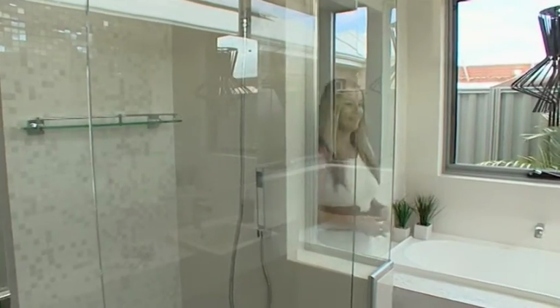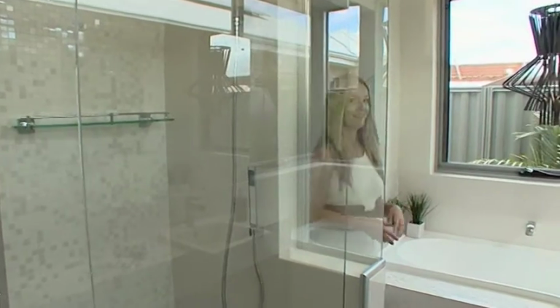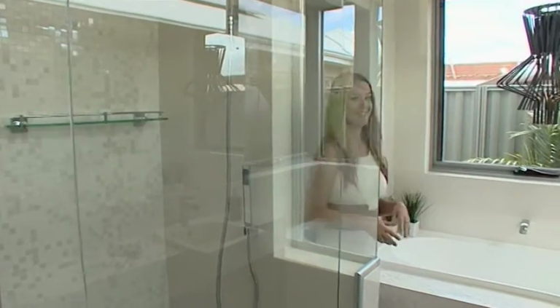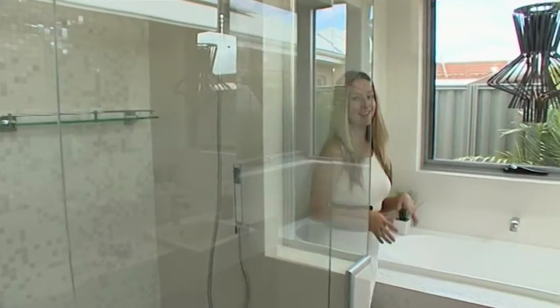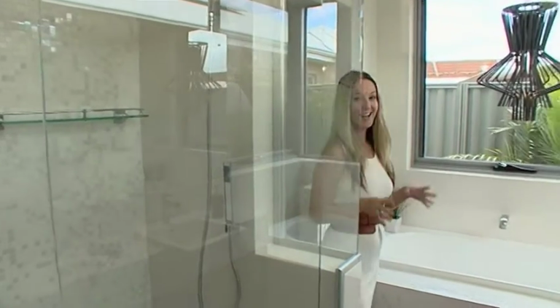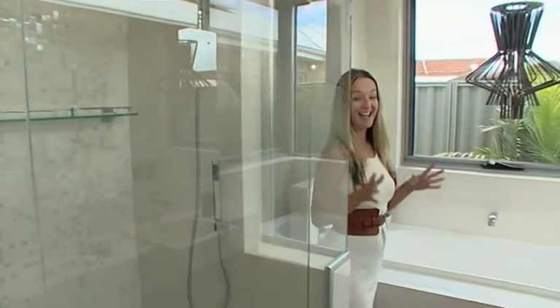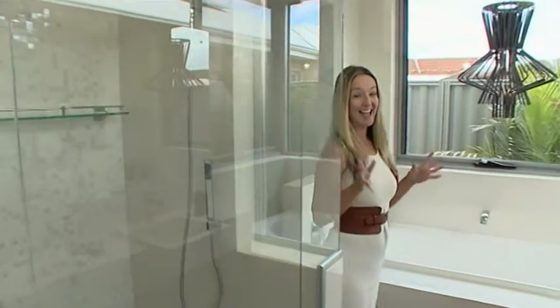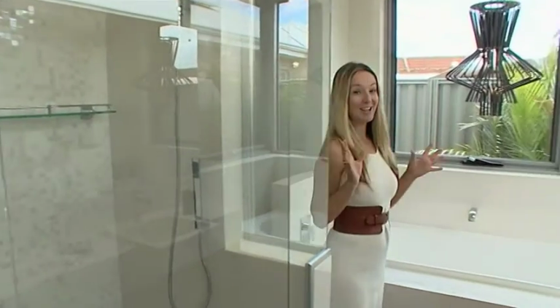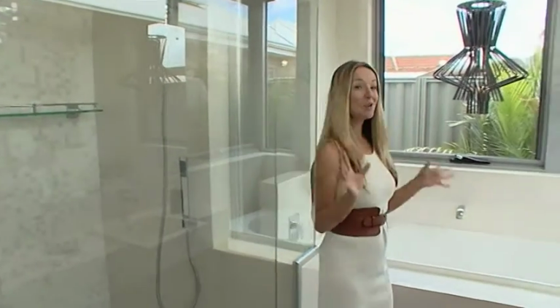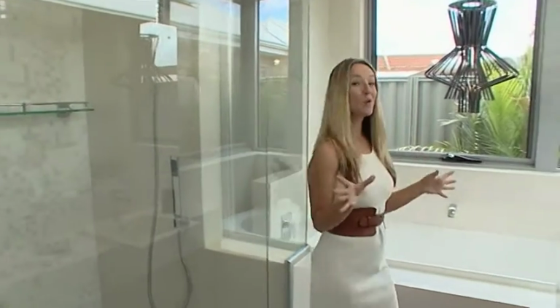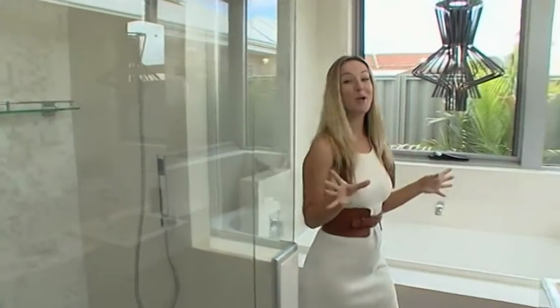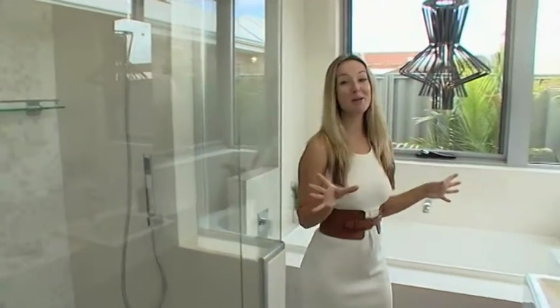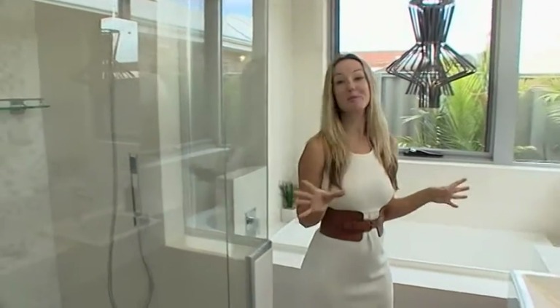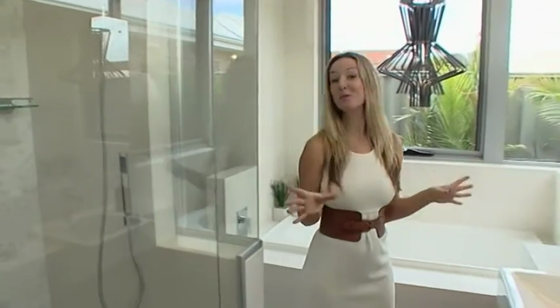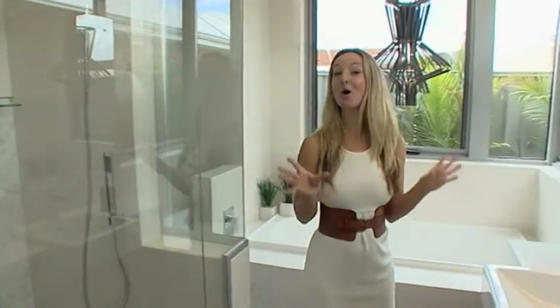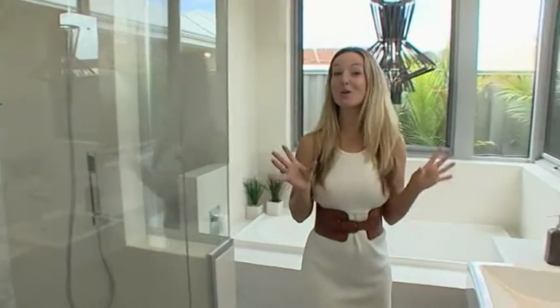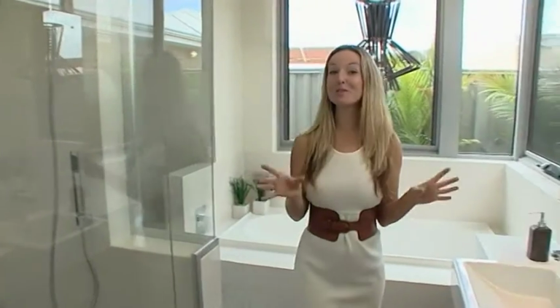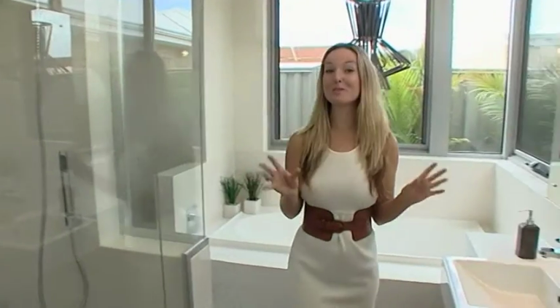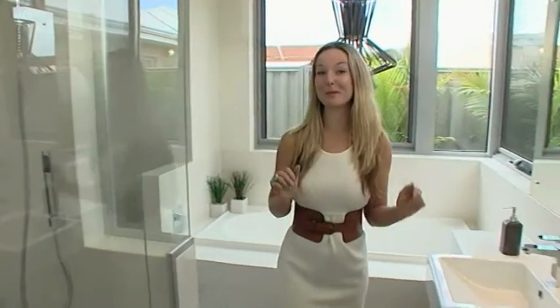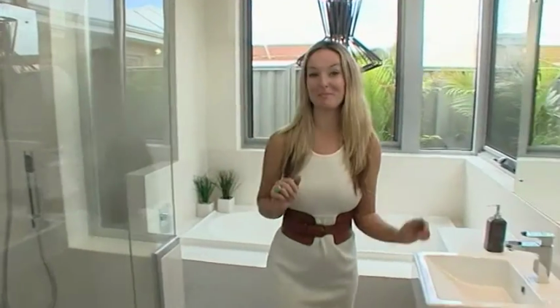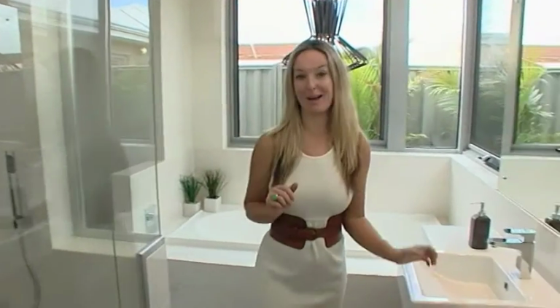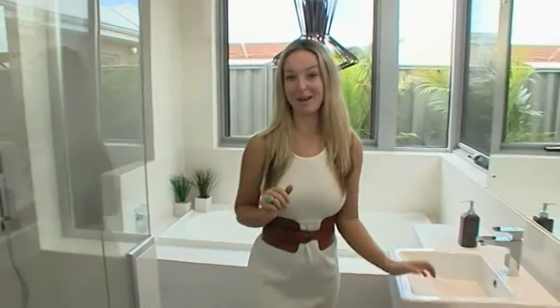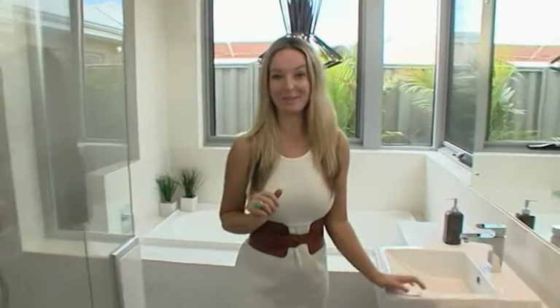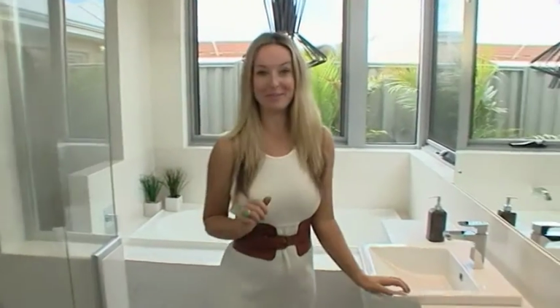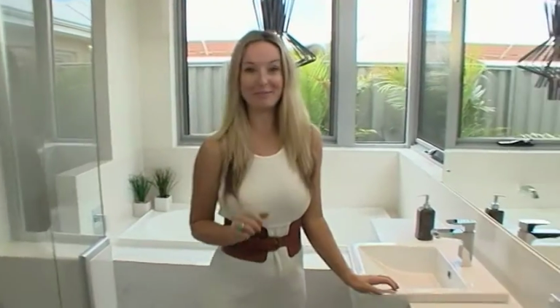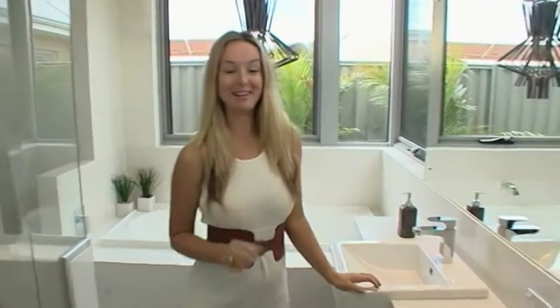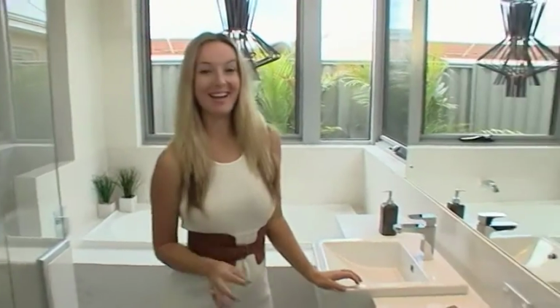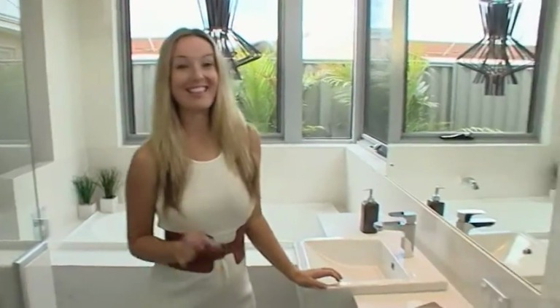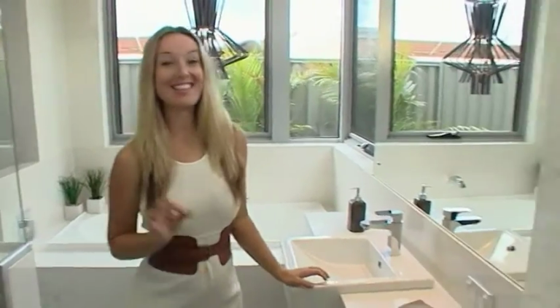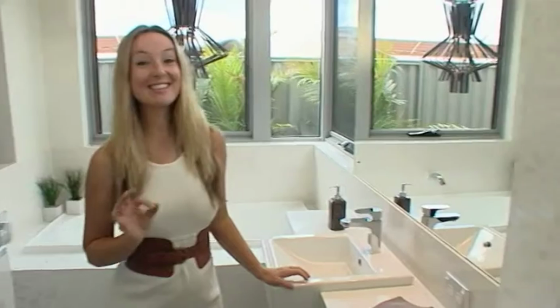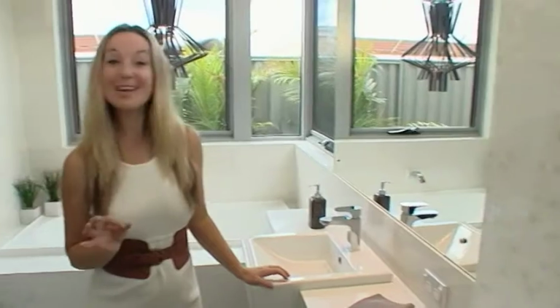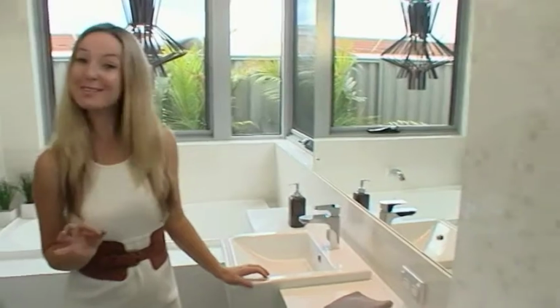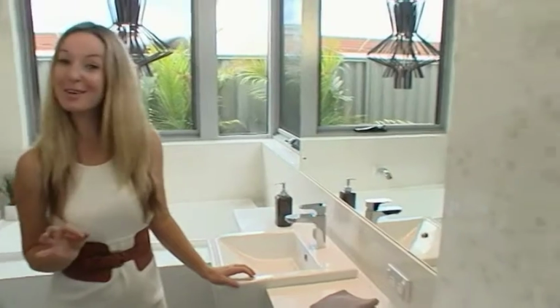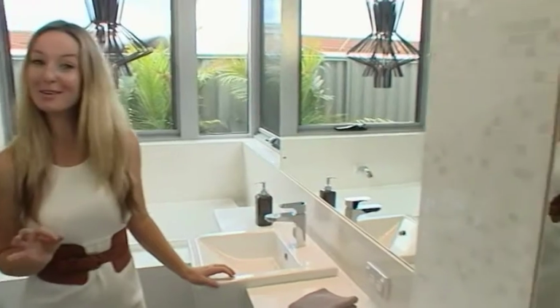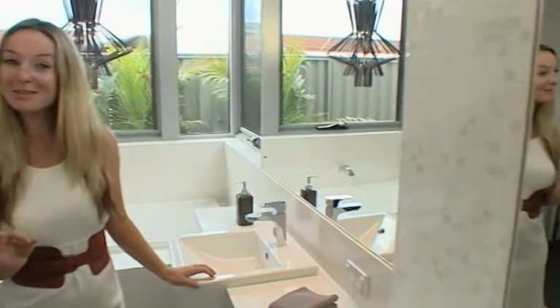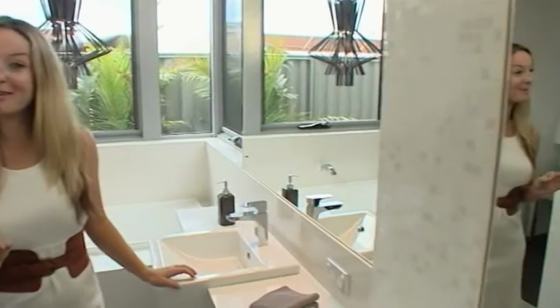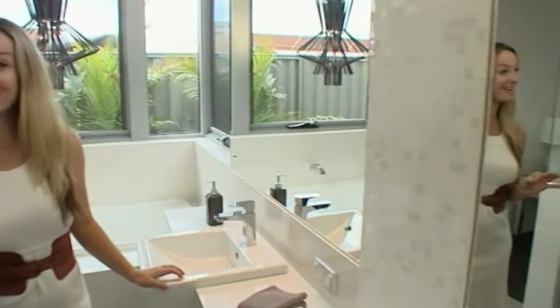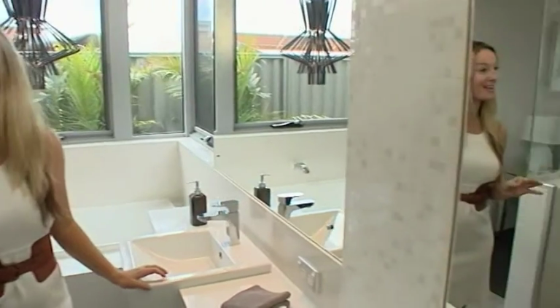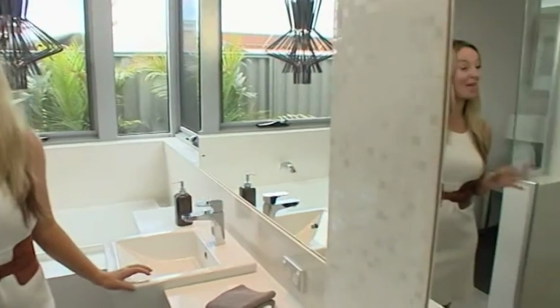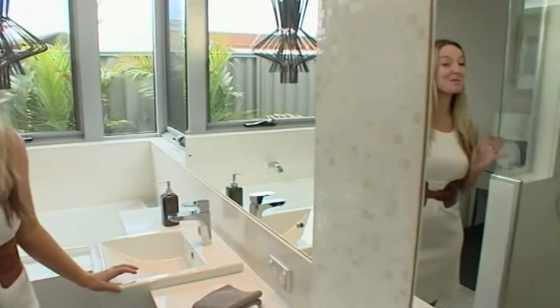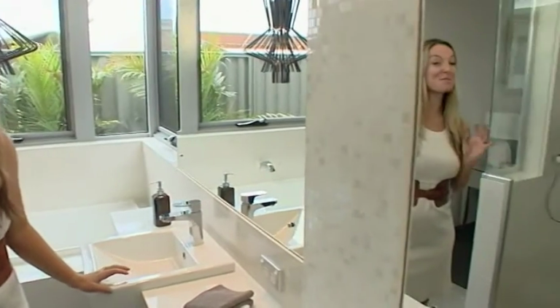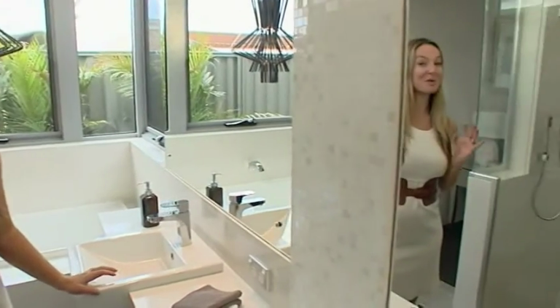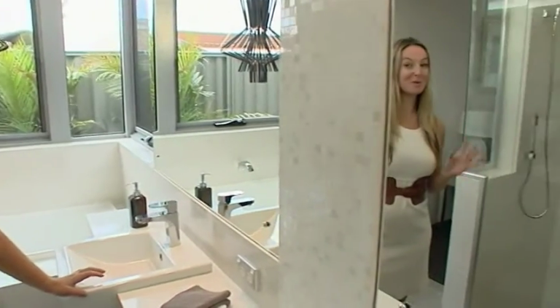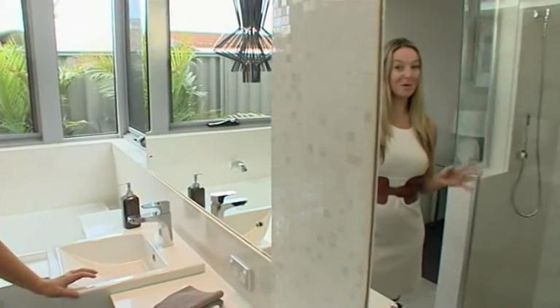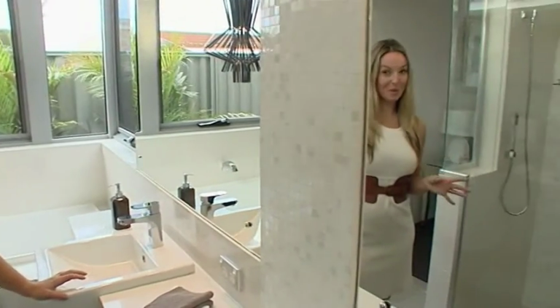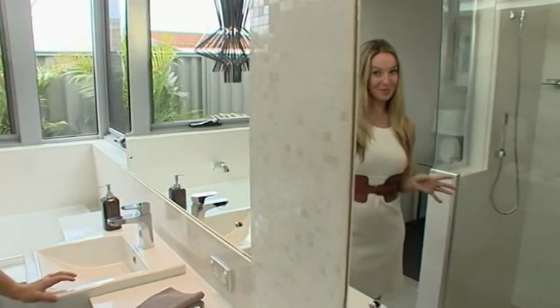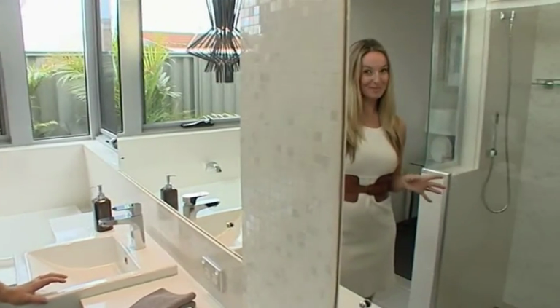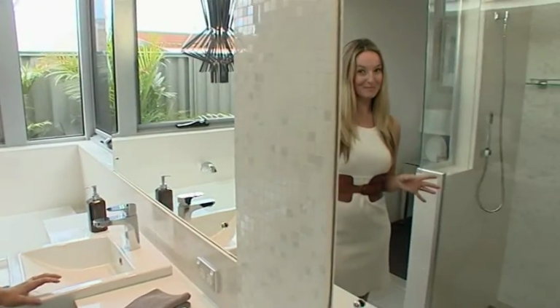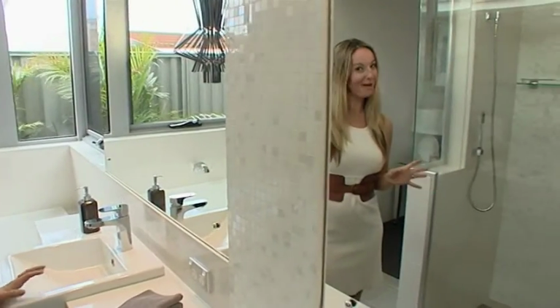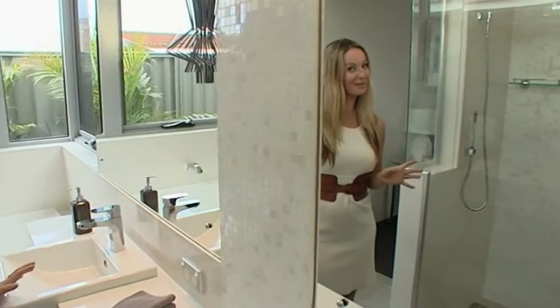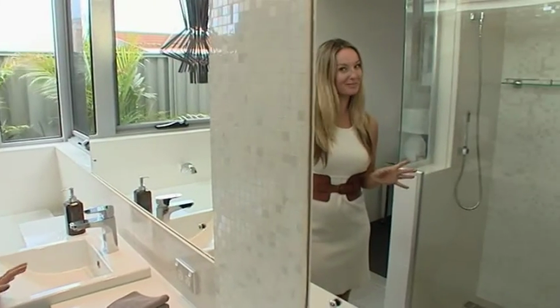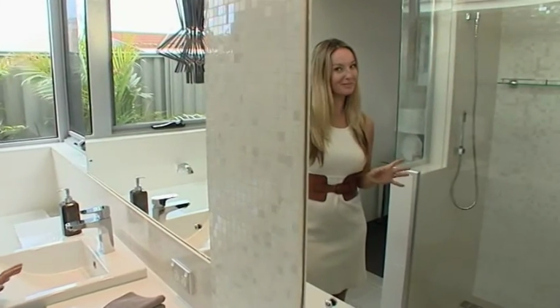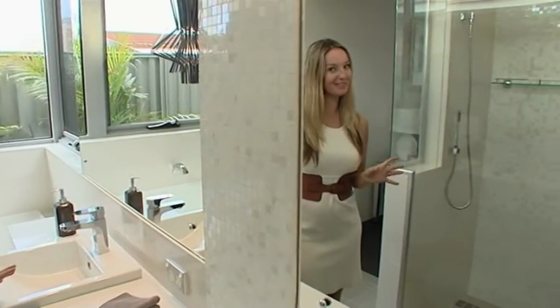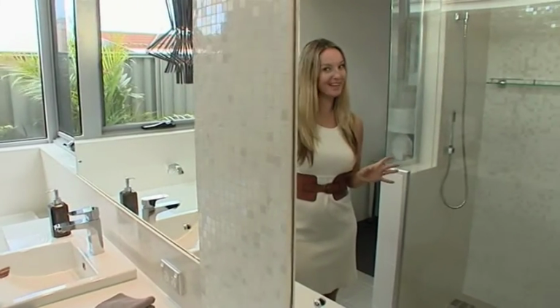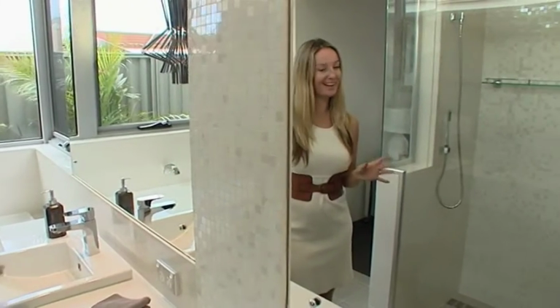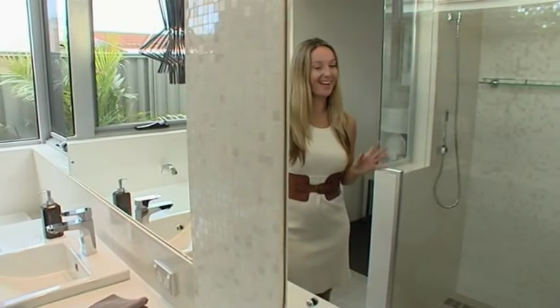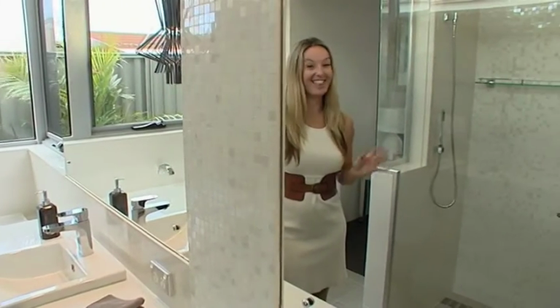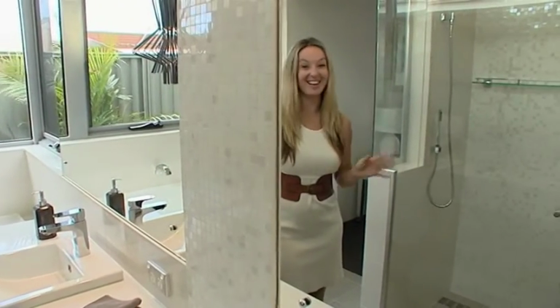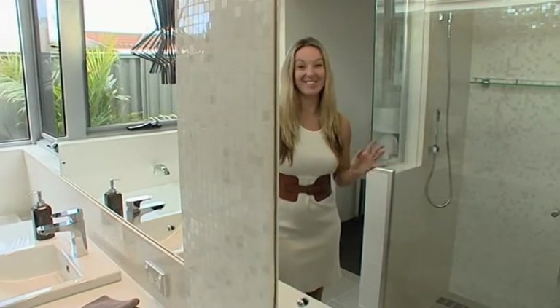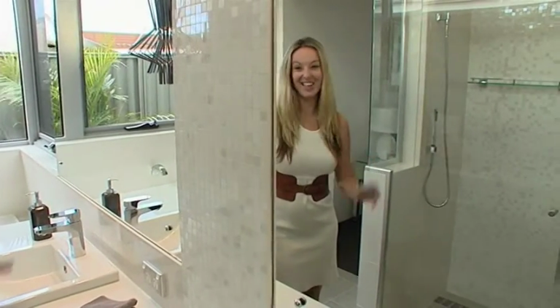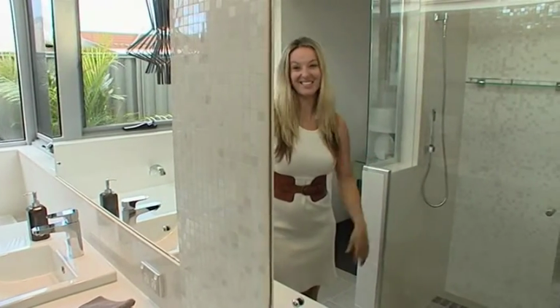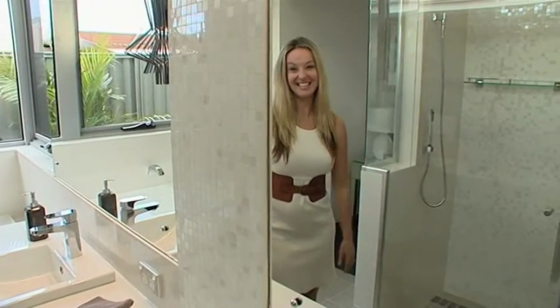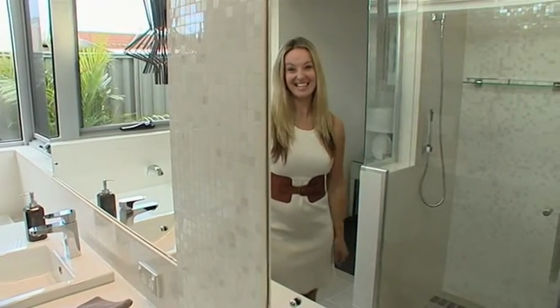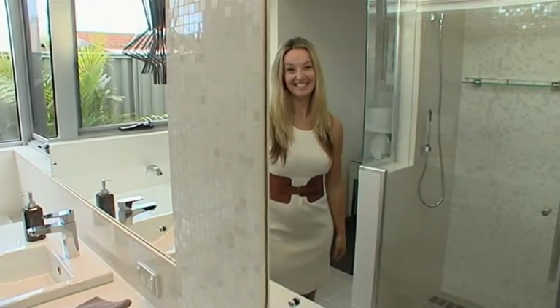Like an incredible ensuite bathroom. This has got to be the most gorgeous bathroom fitout I think I've ever seen.